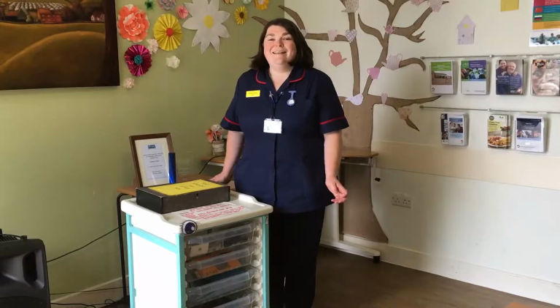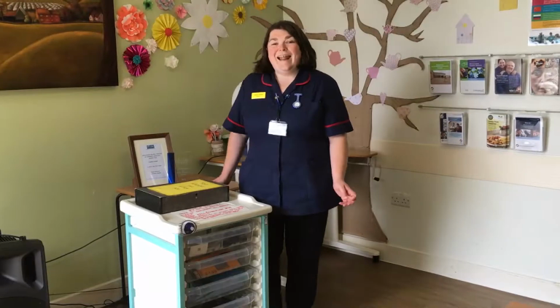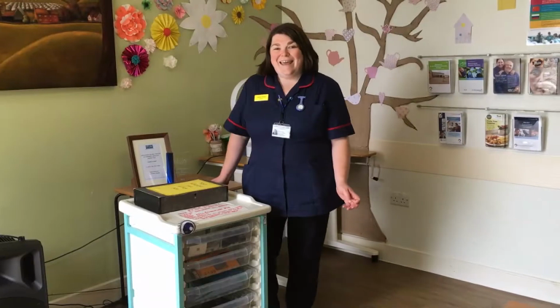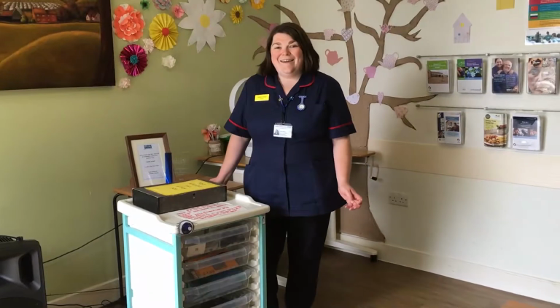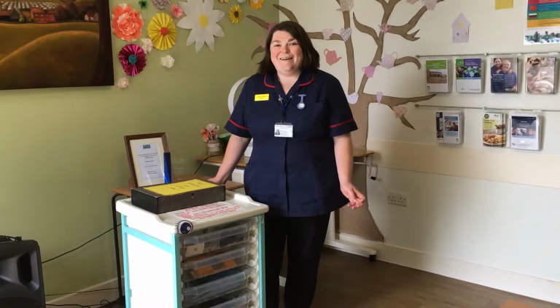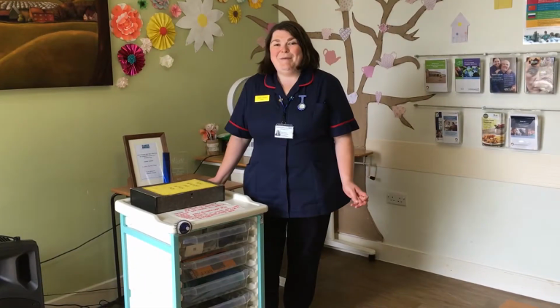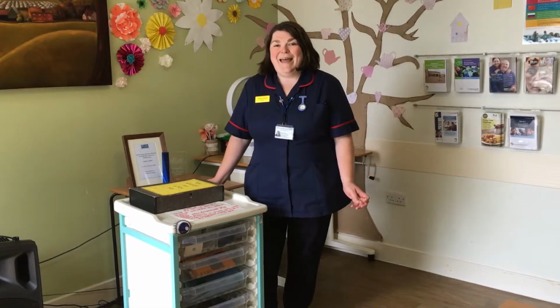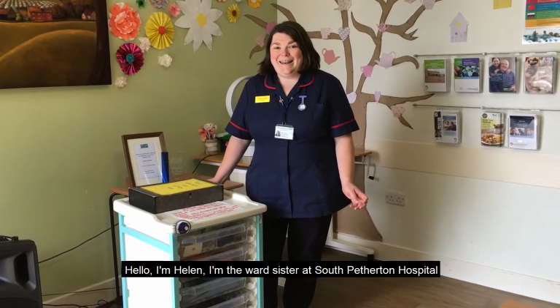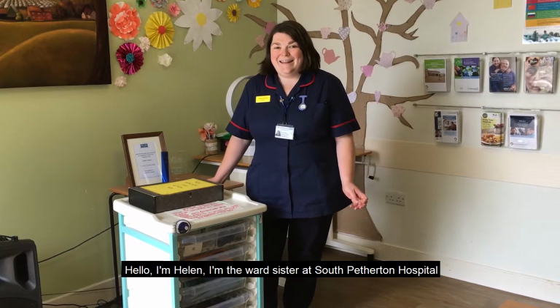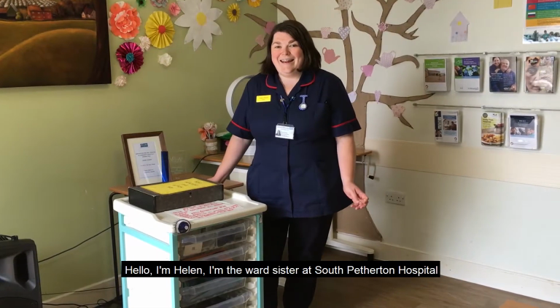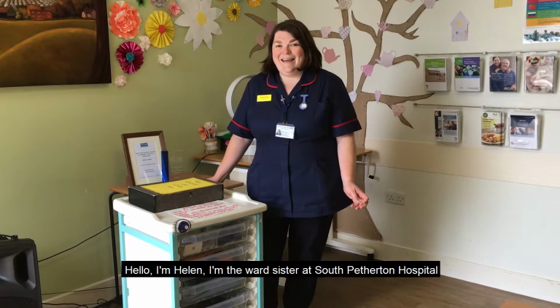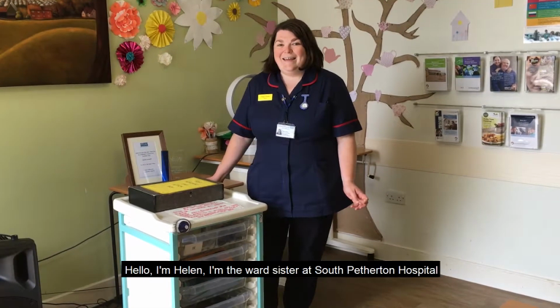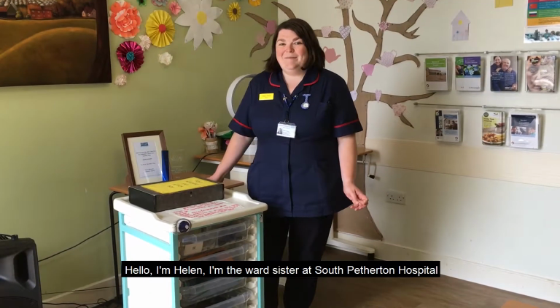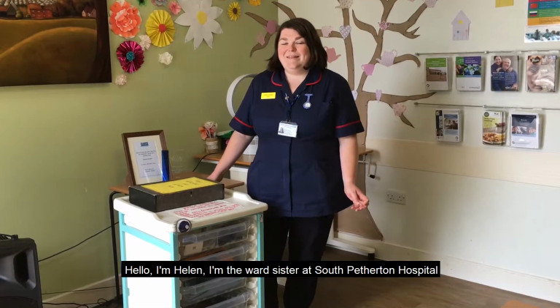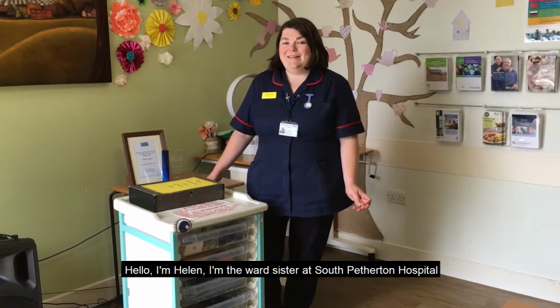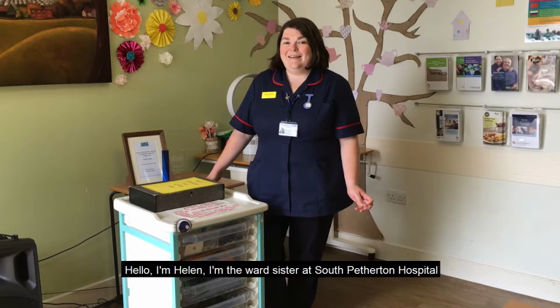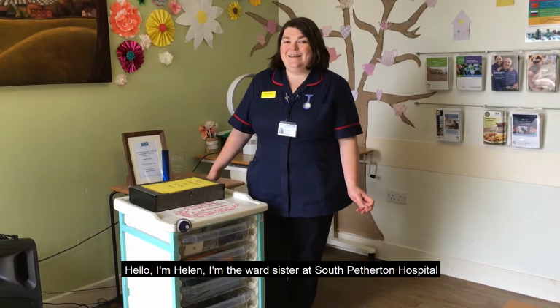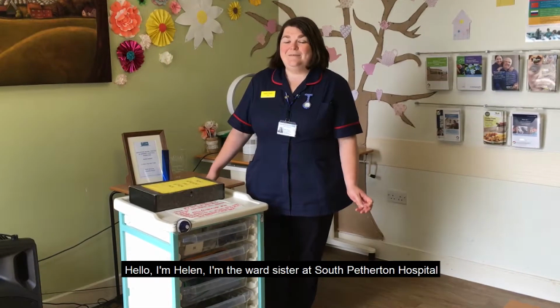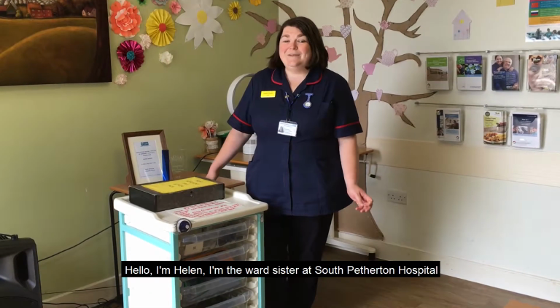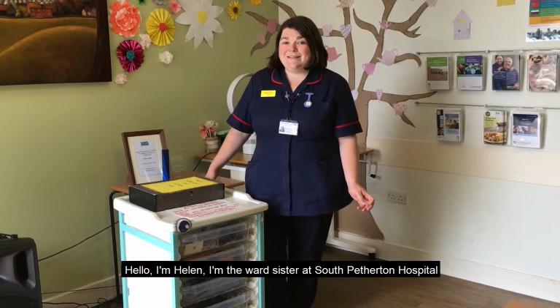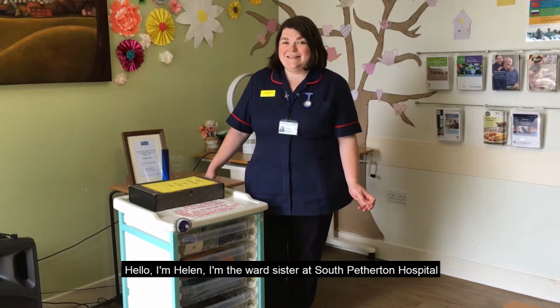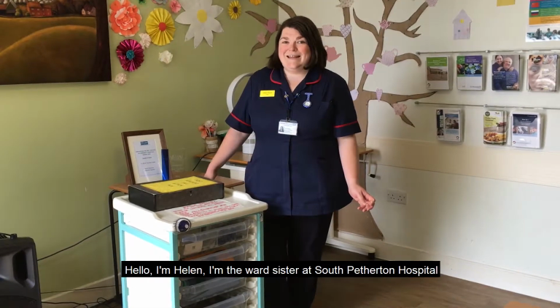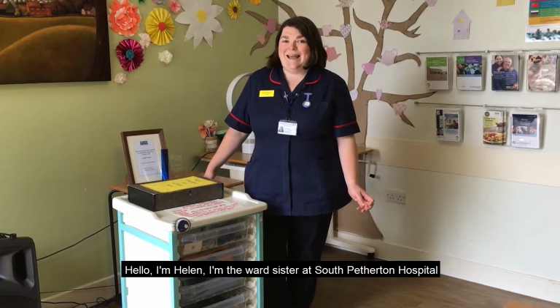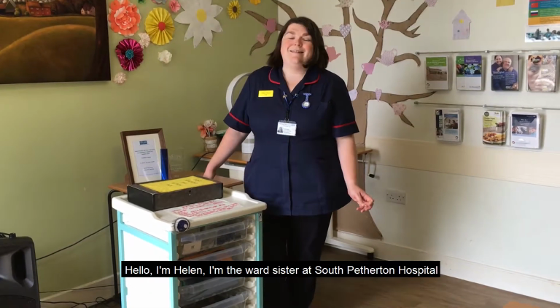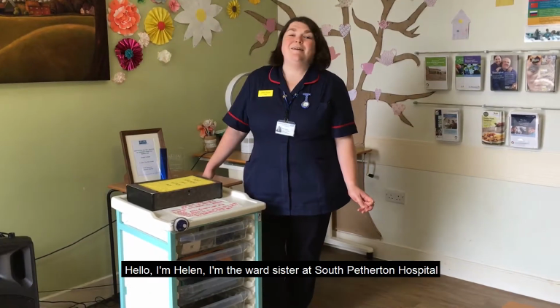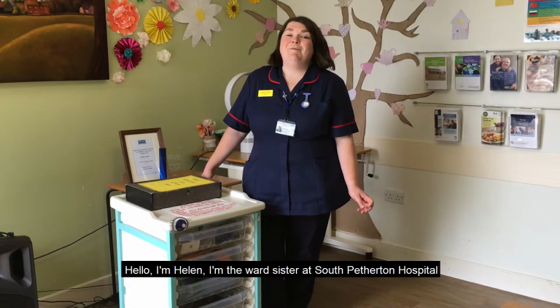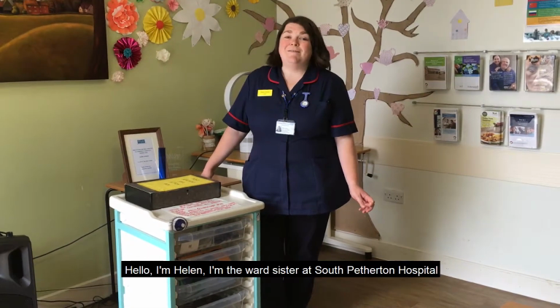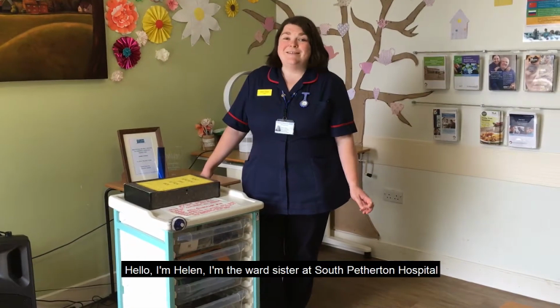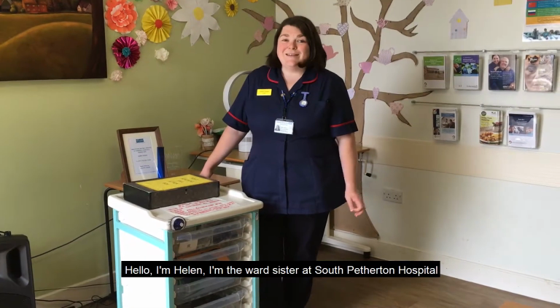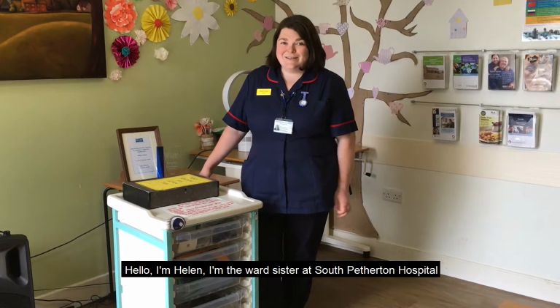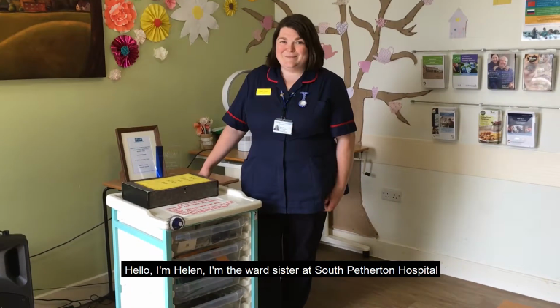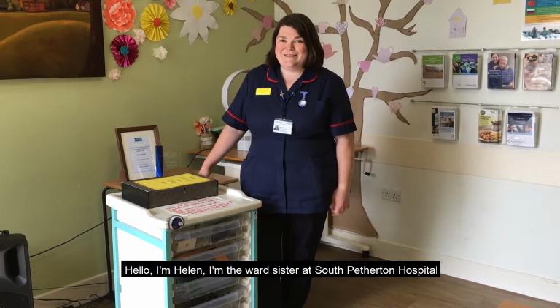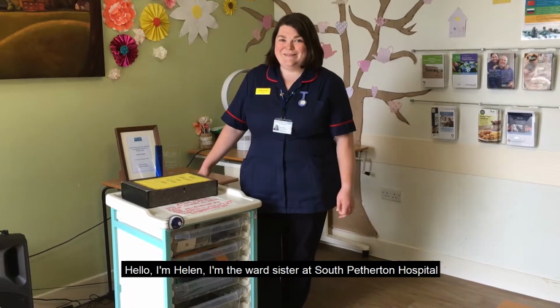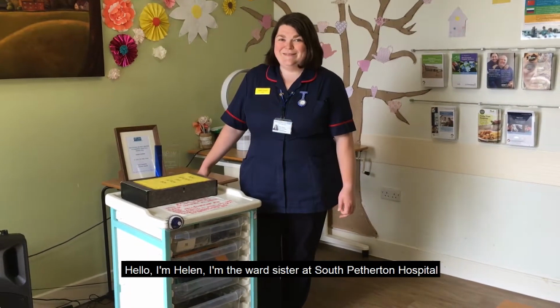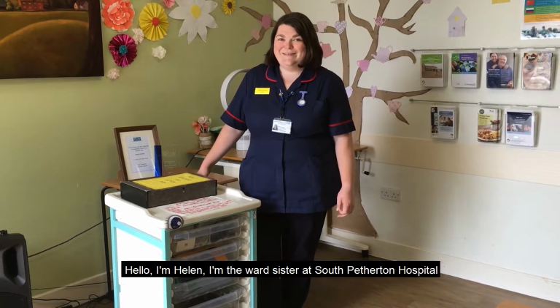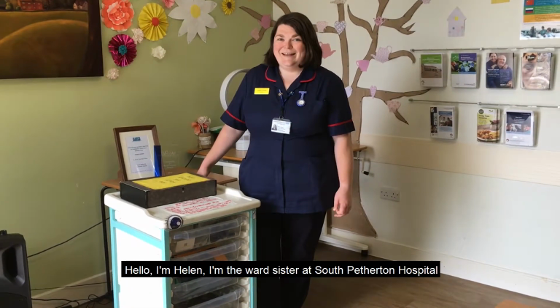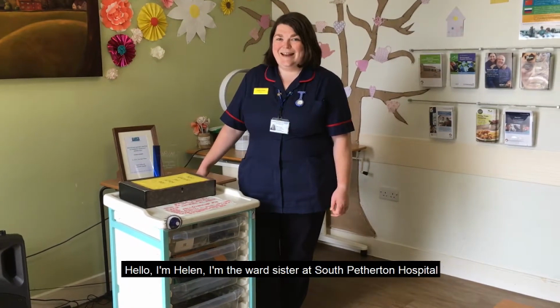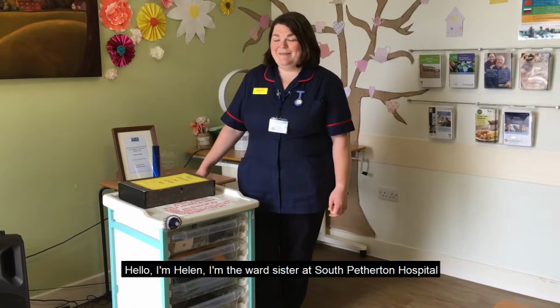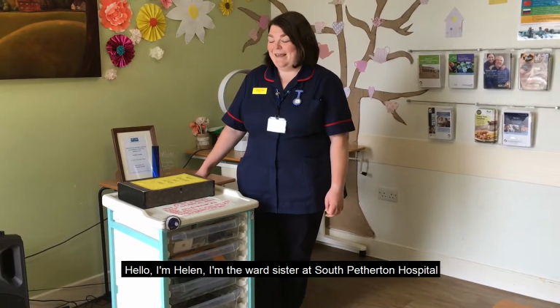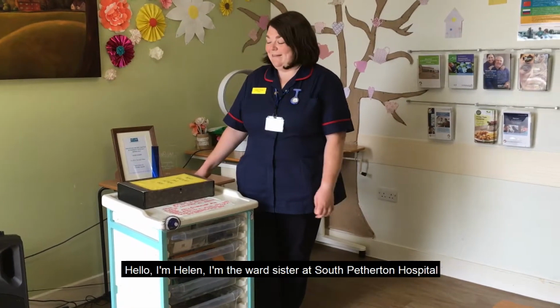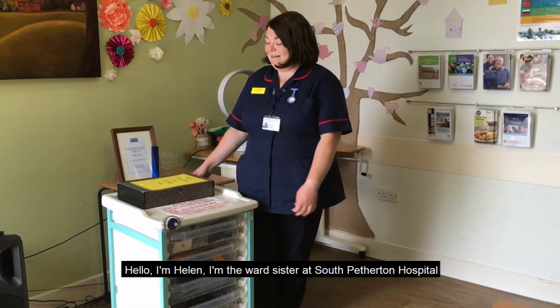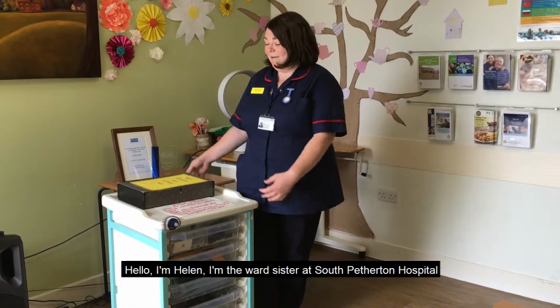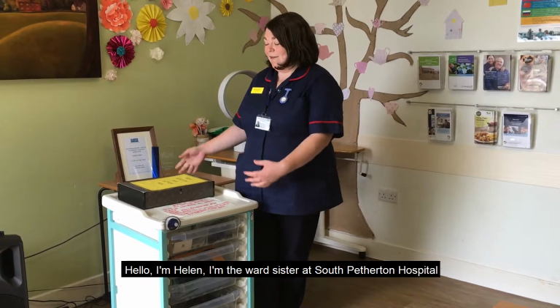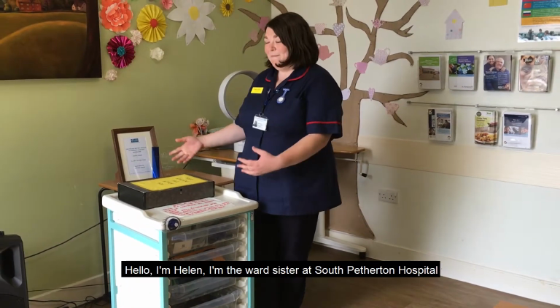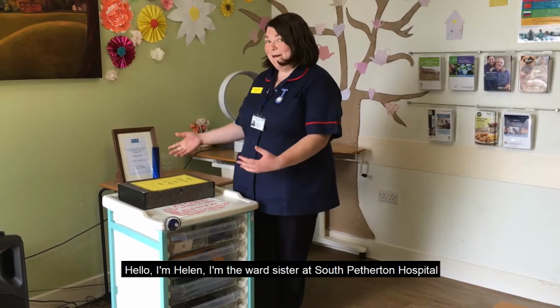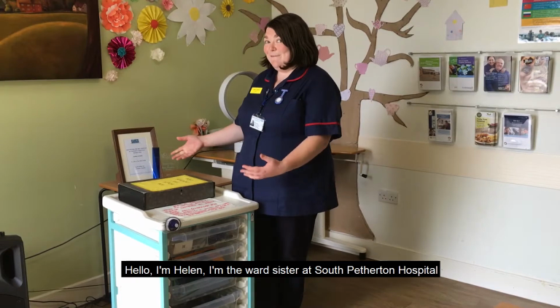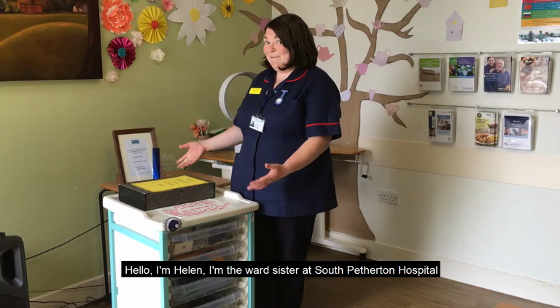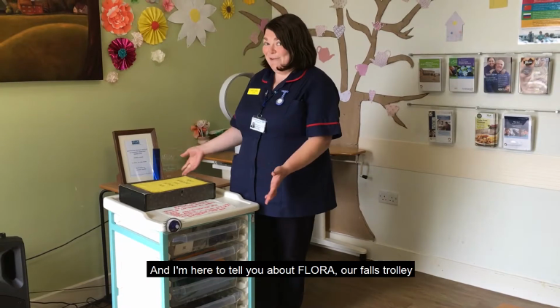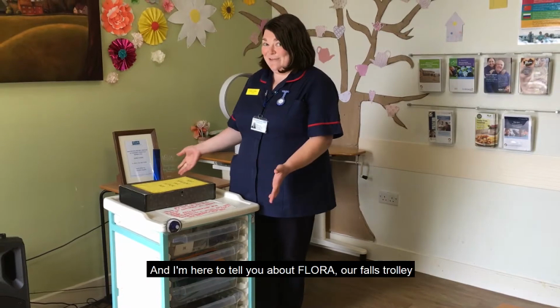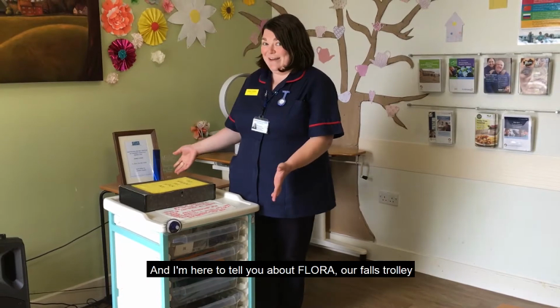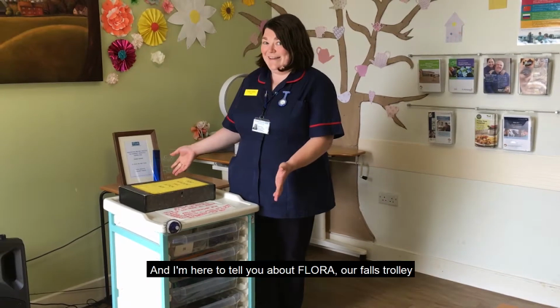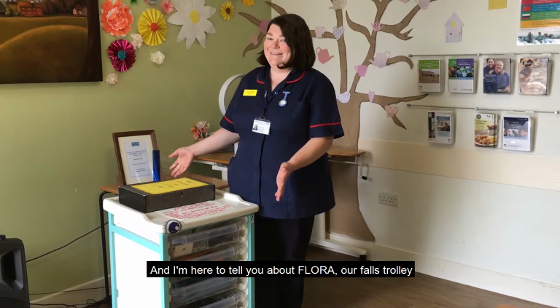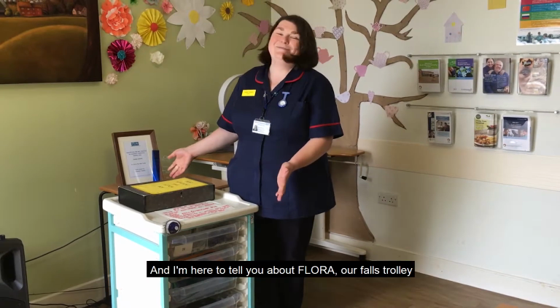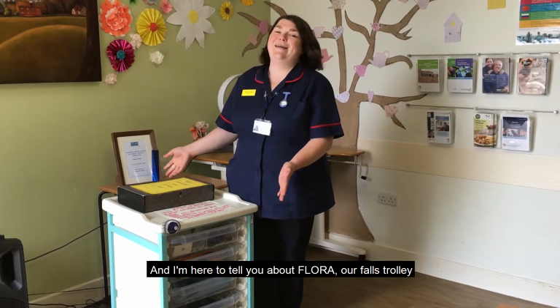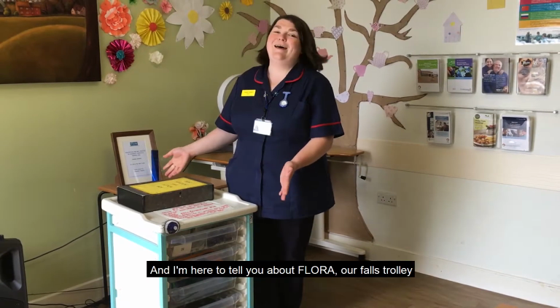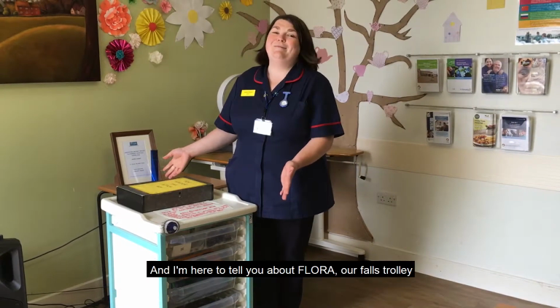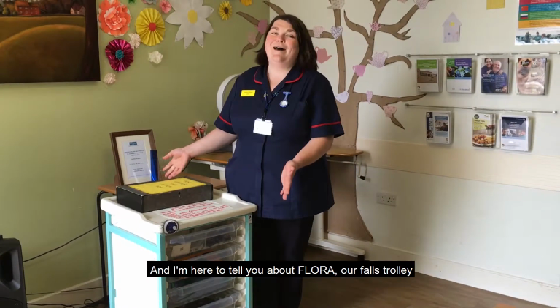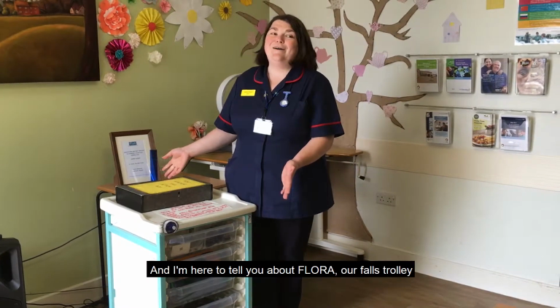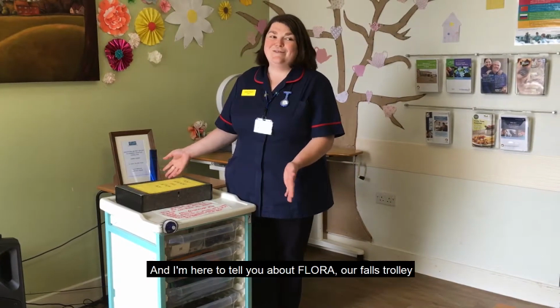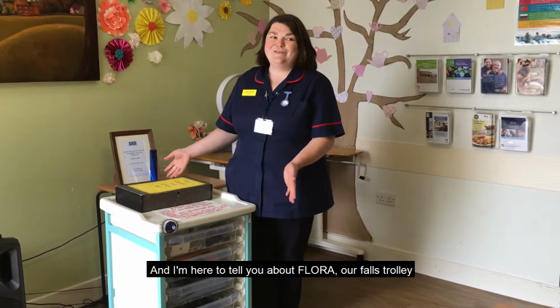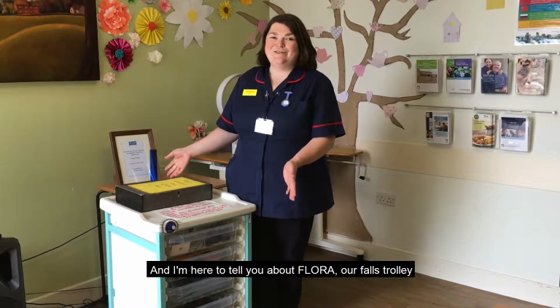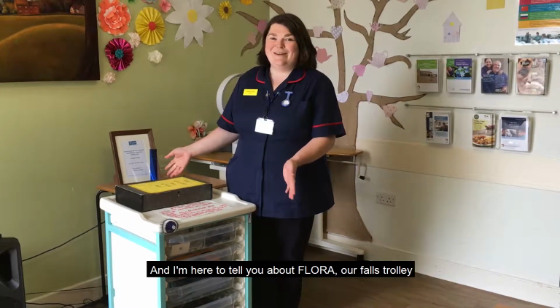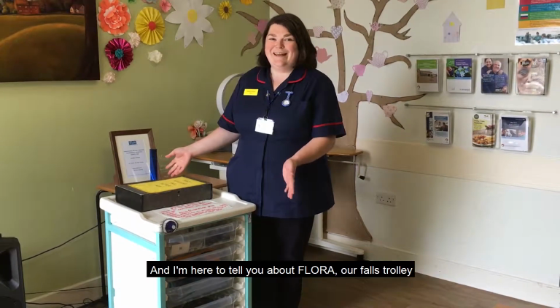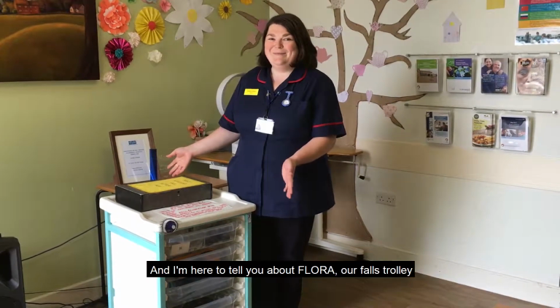Hello, I'm Helen. I'm the ward sister at South Pepperton Hospital and I'm here to tell you about Flora, our Falls trolley.